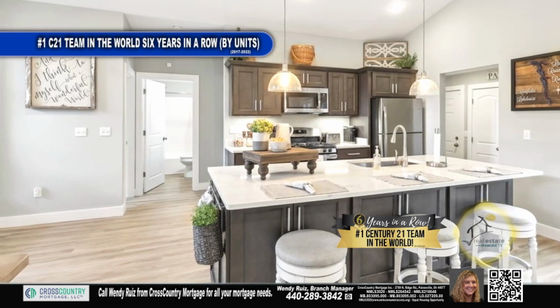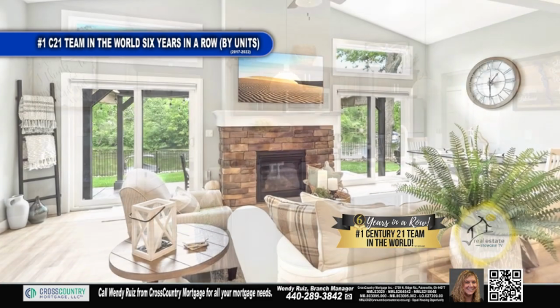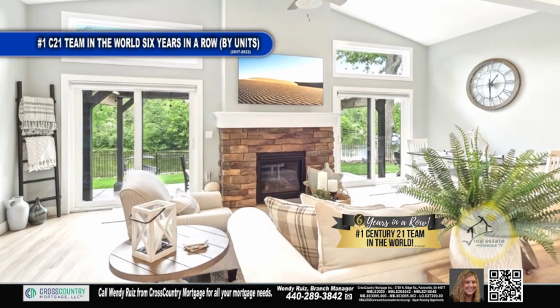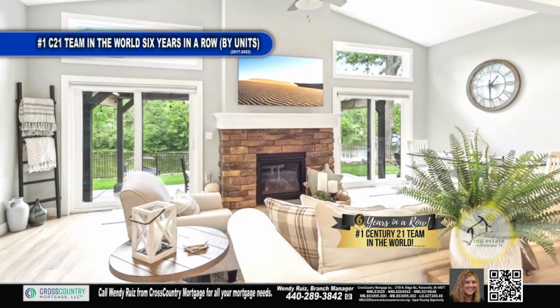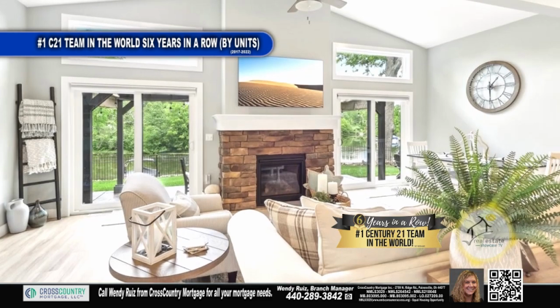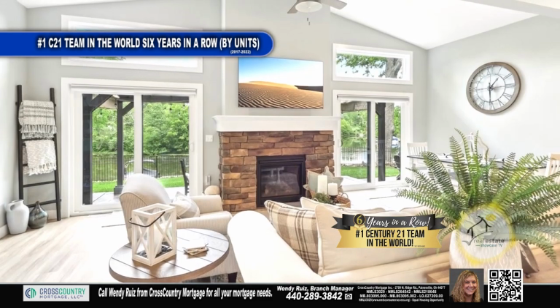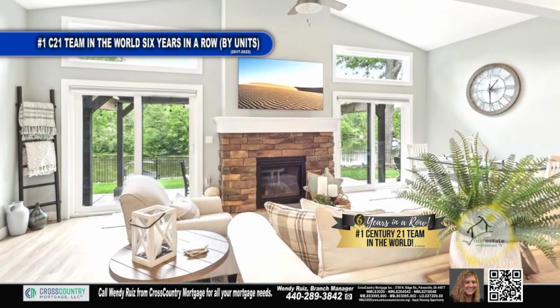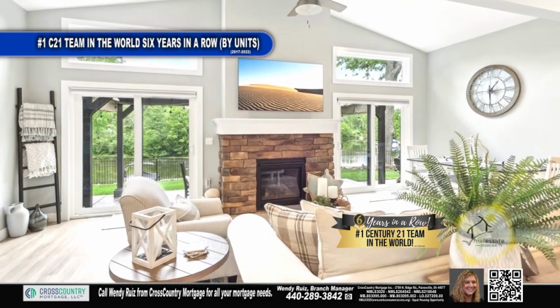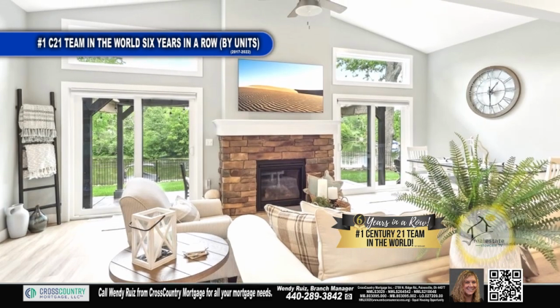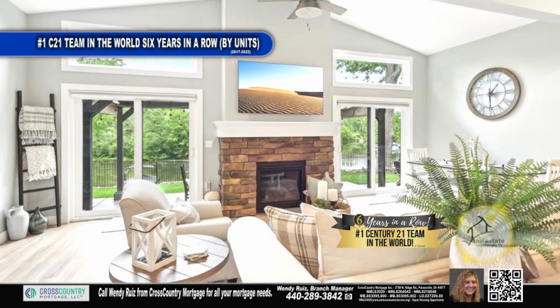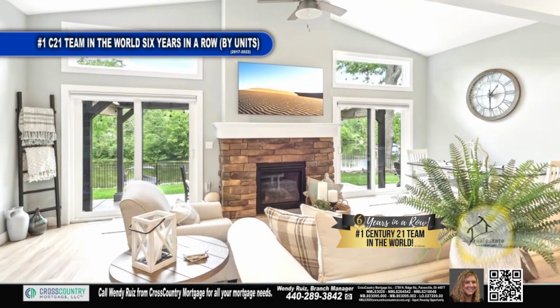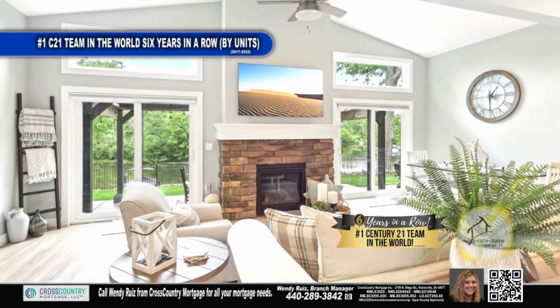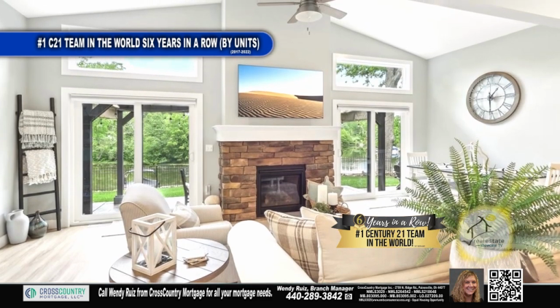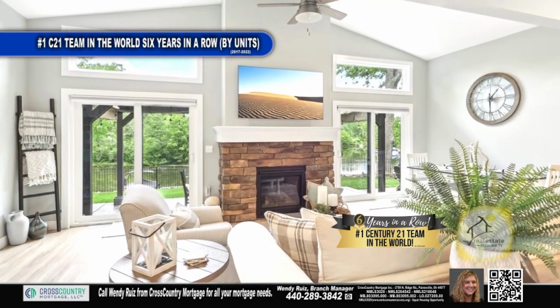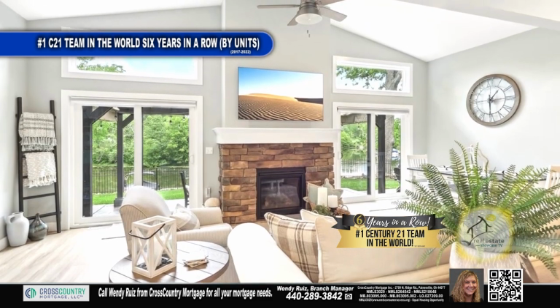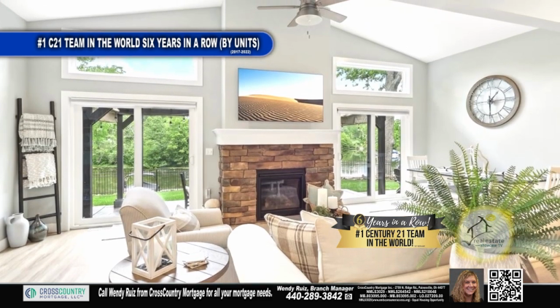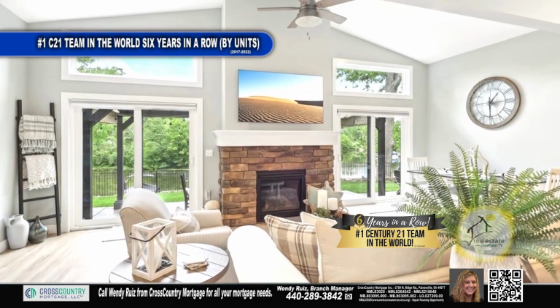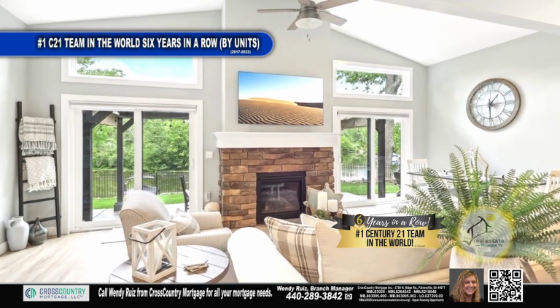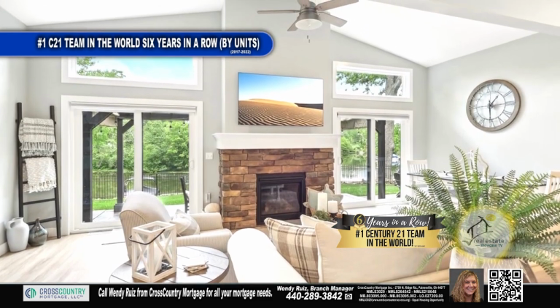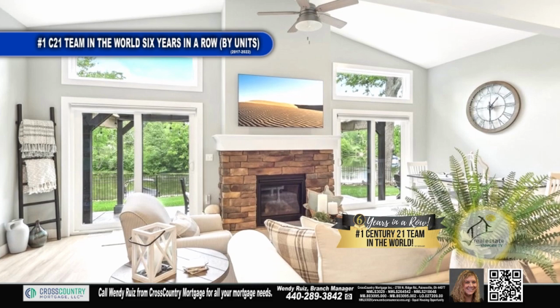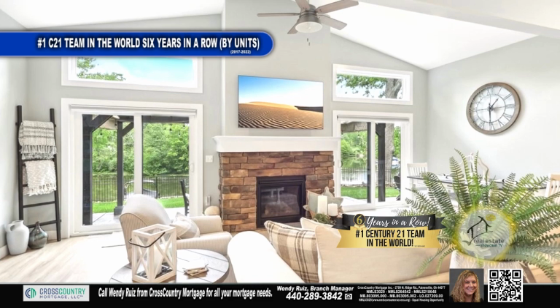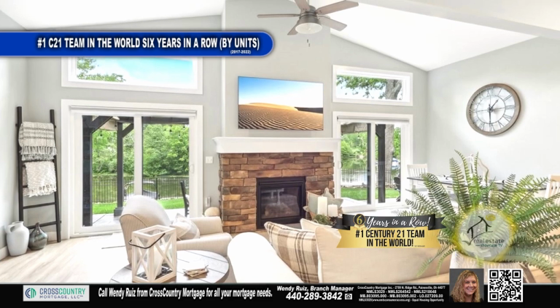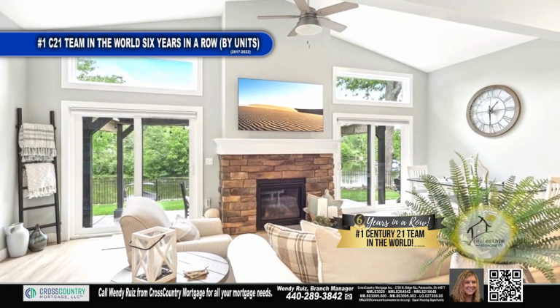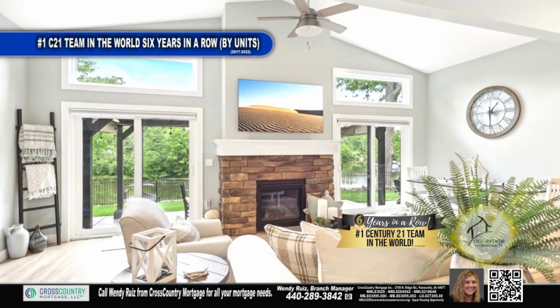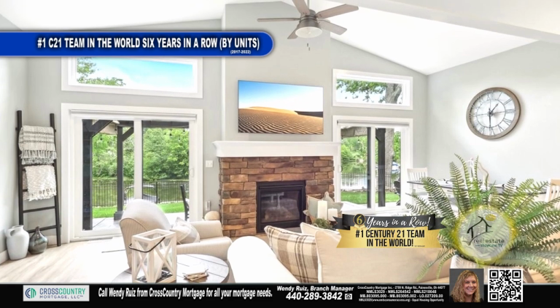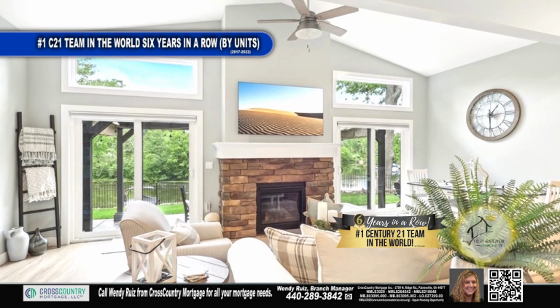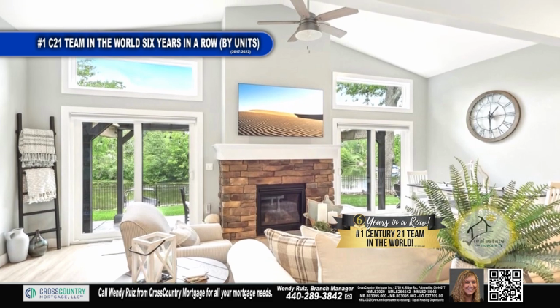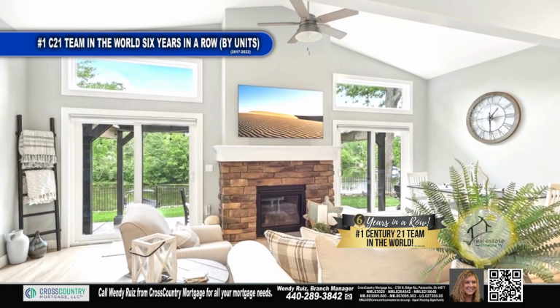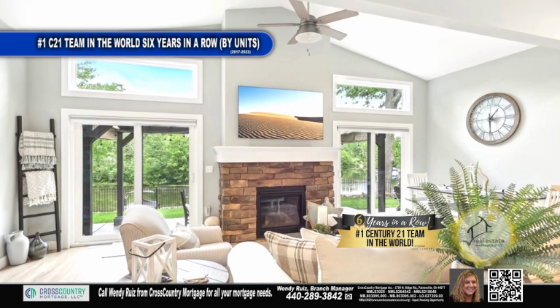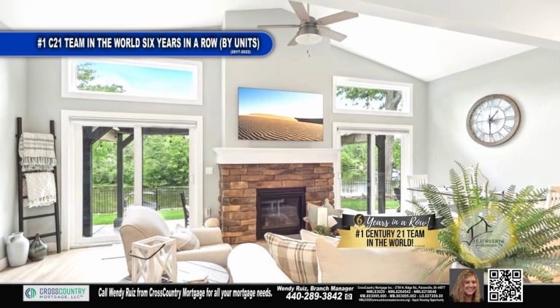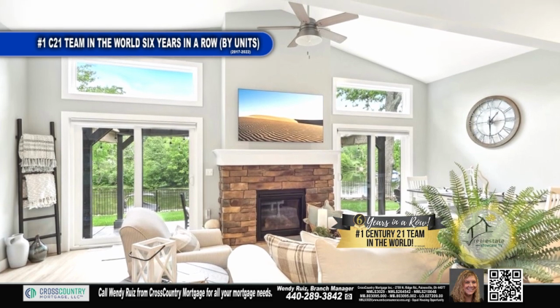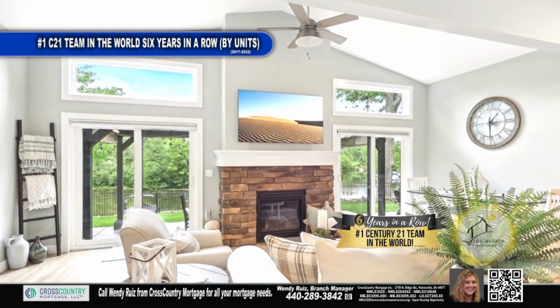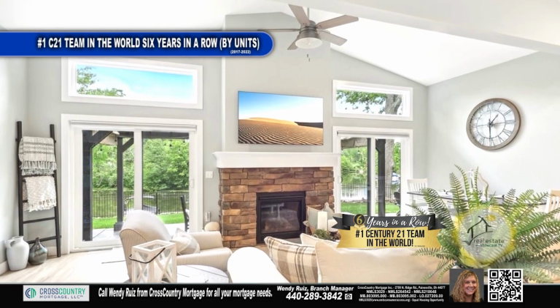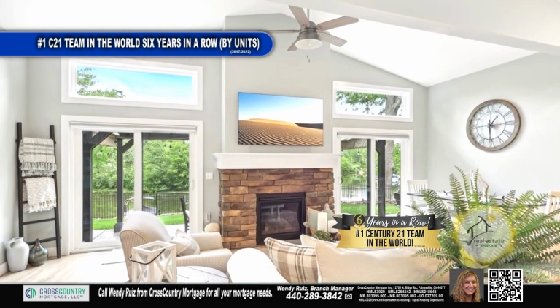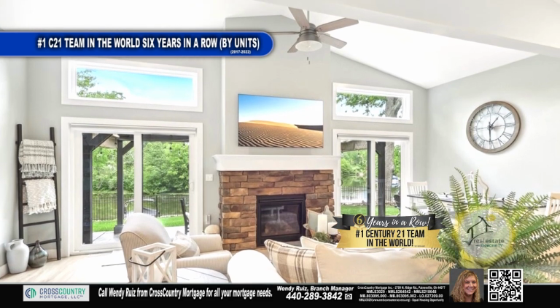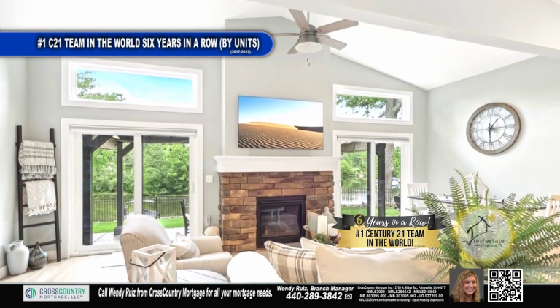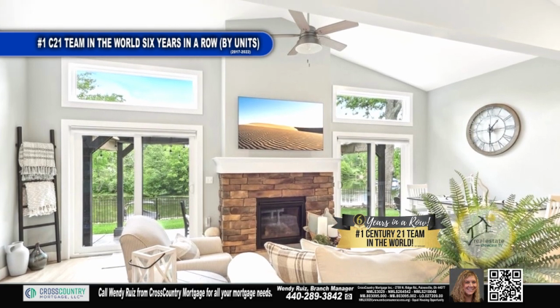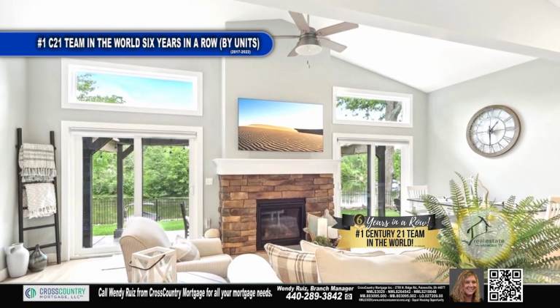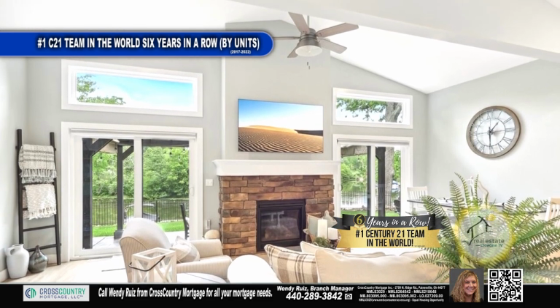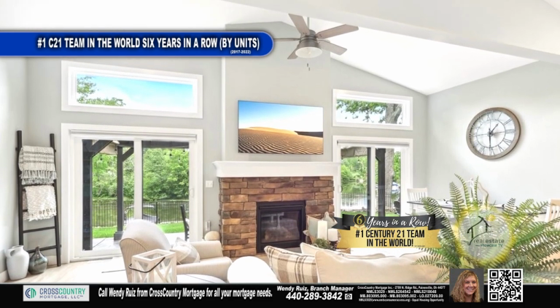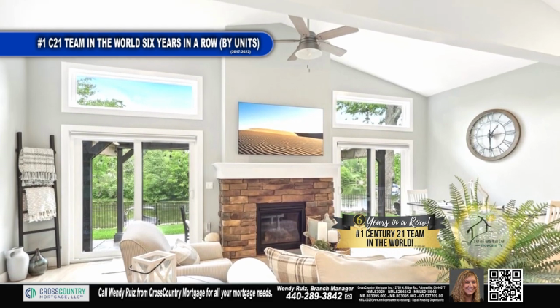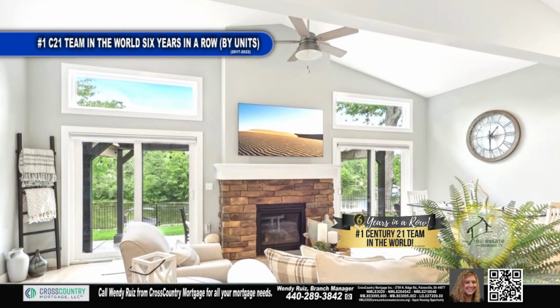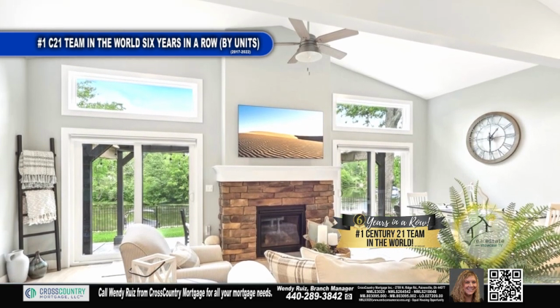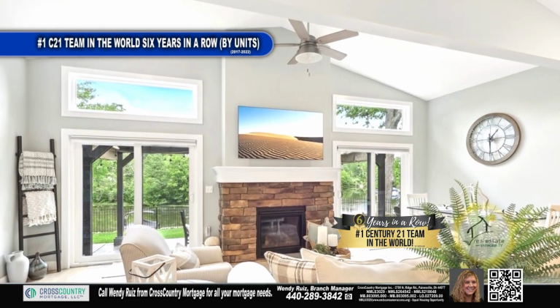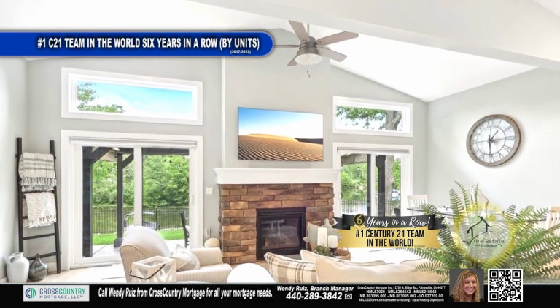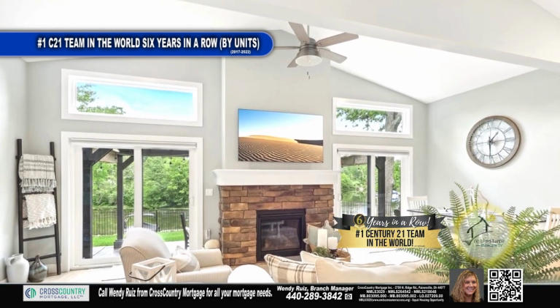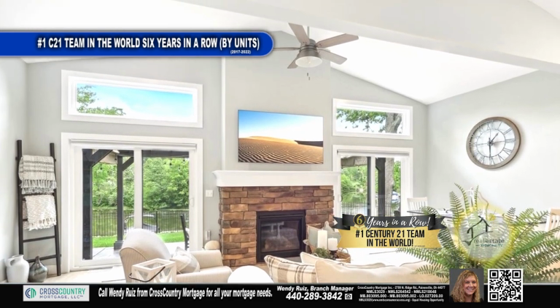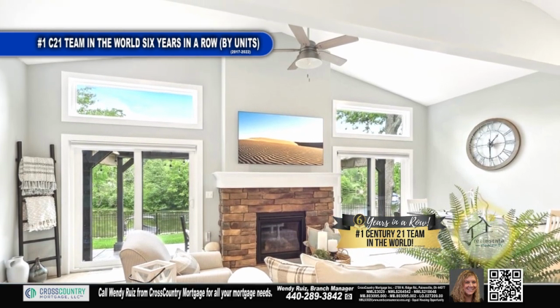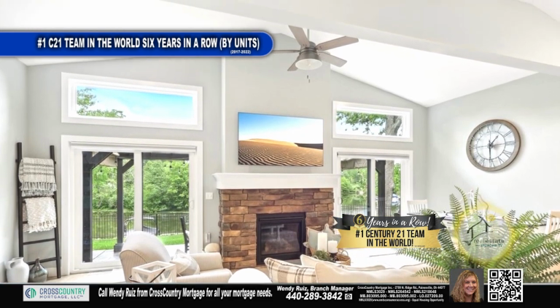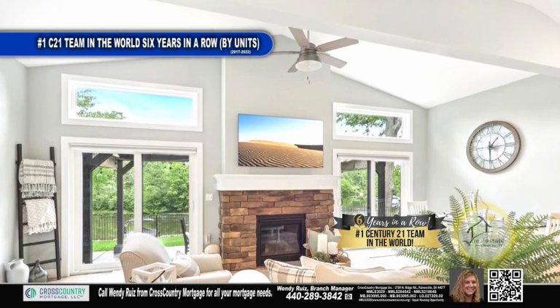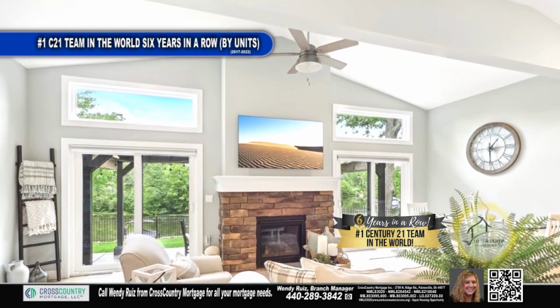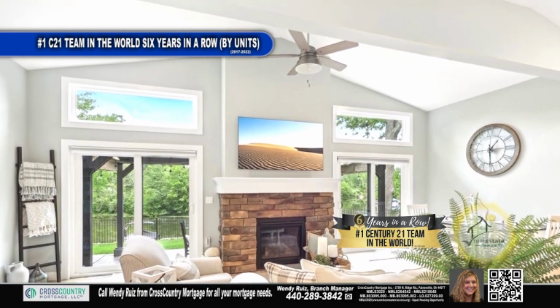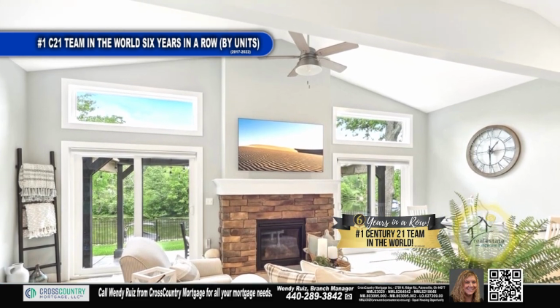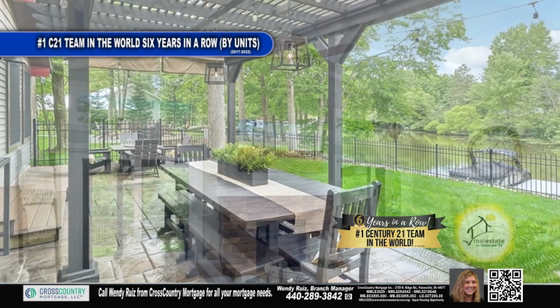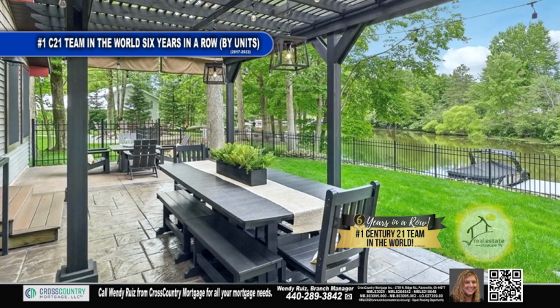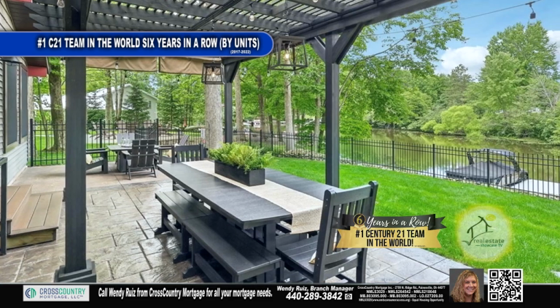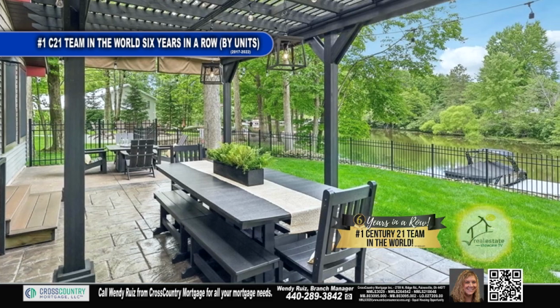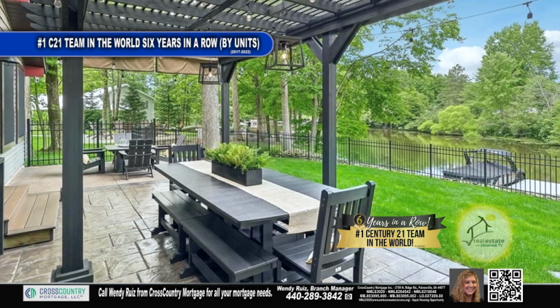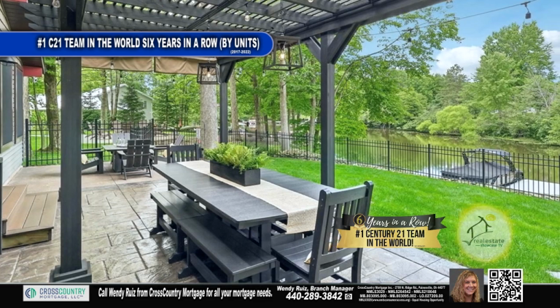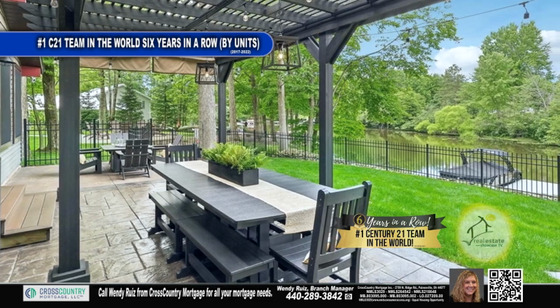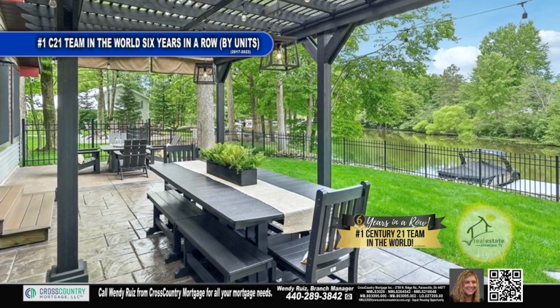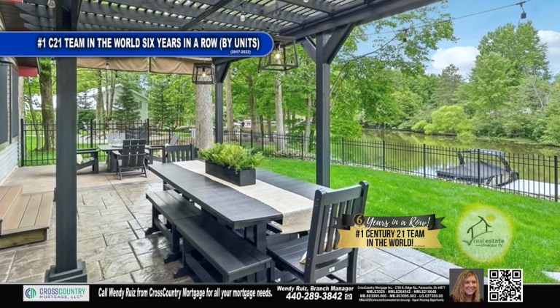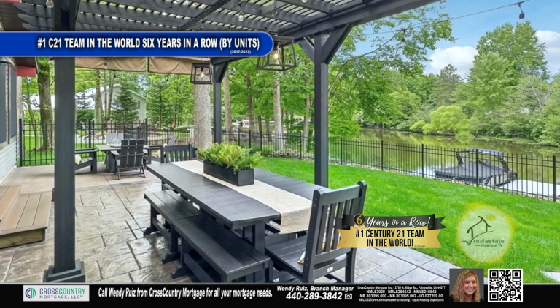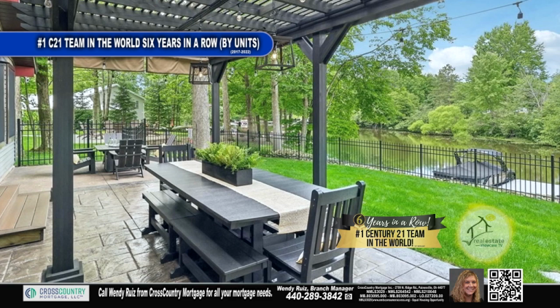The fireplace is a great focal point in the great room, as it is centered right in the middle of two sets of sliding glass doors leading to the patio.